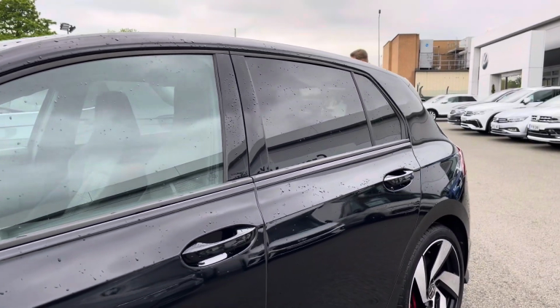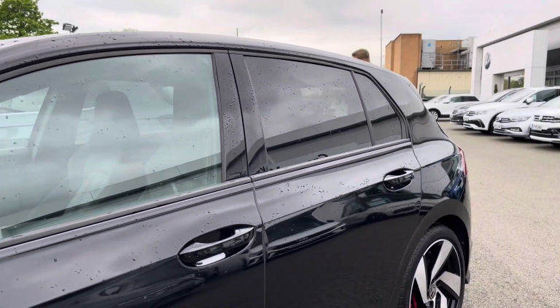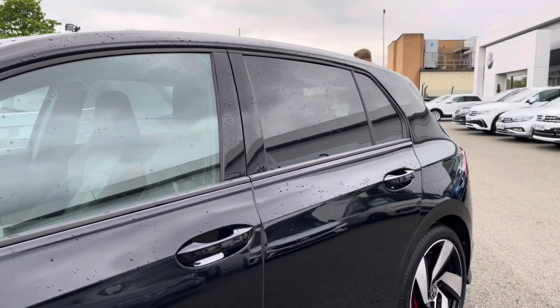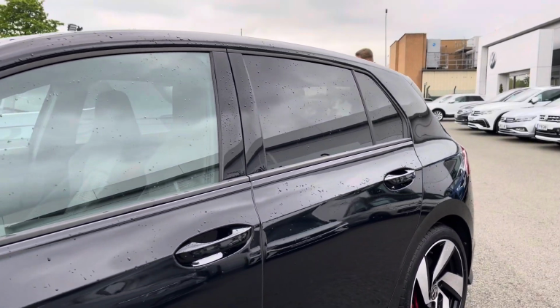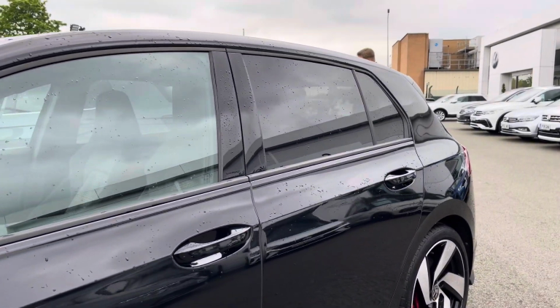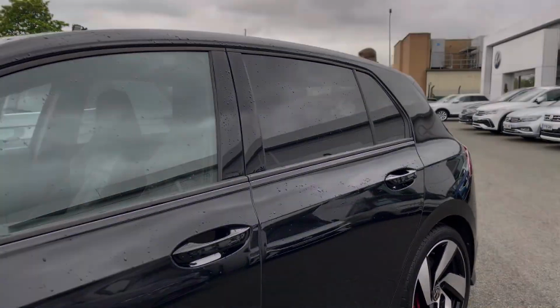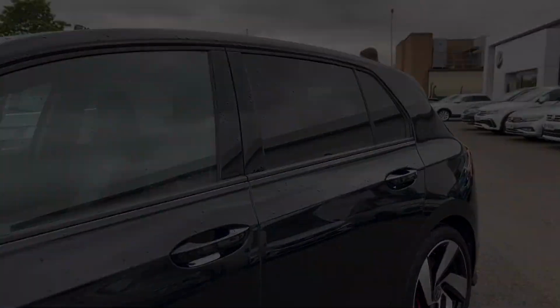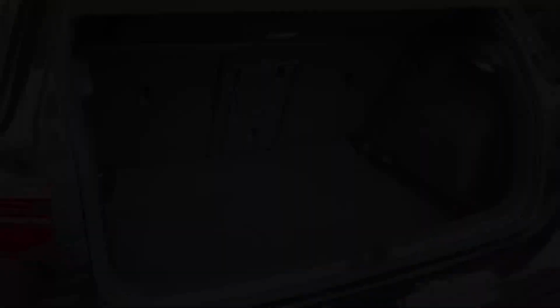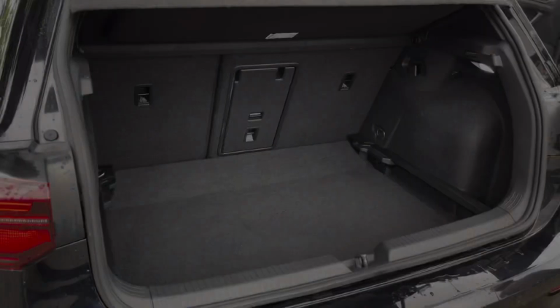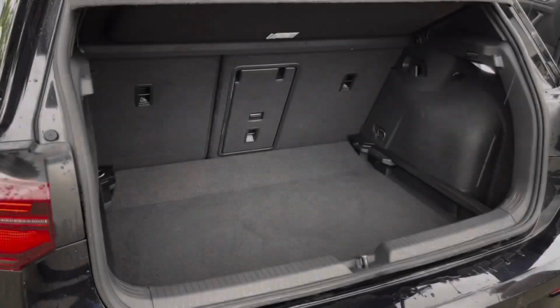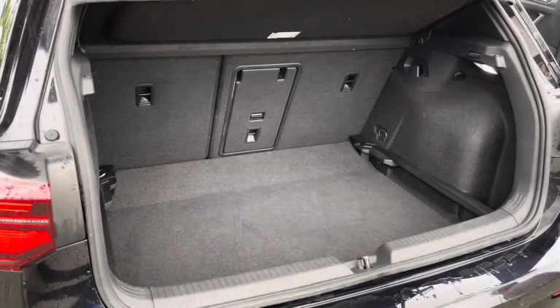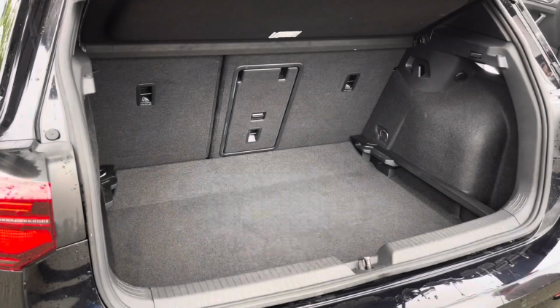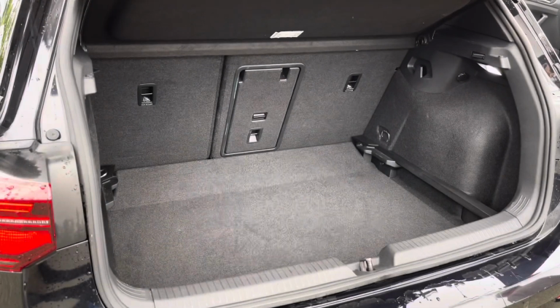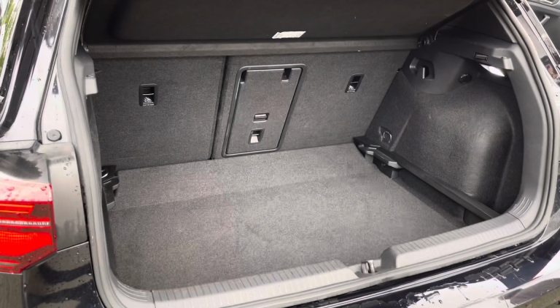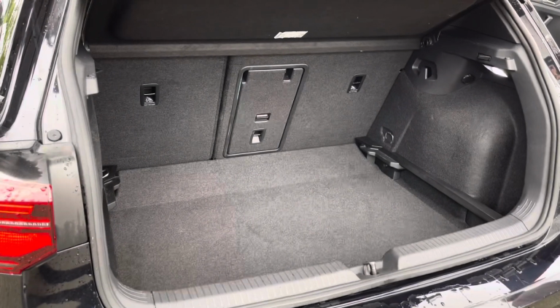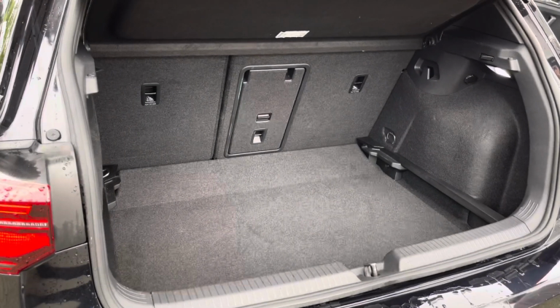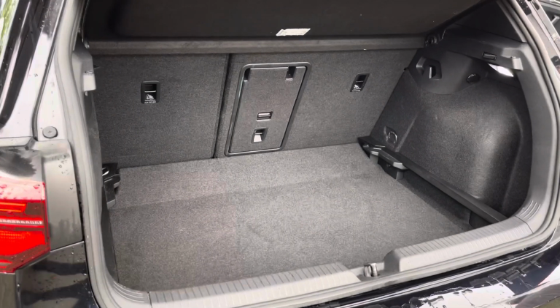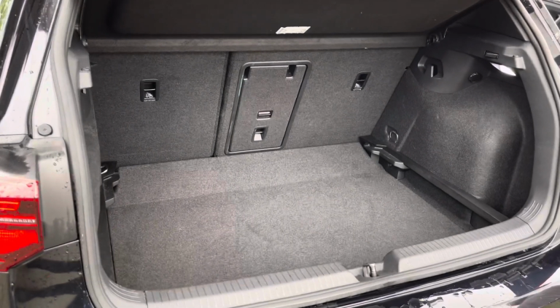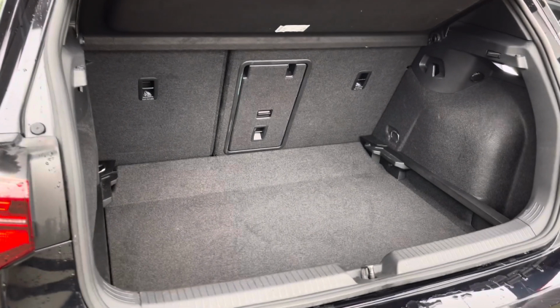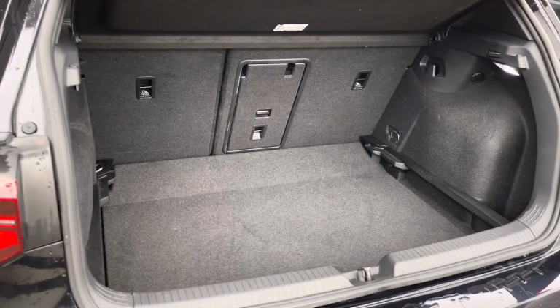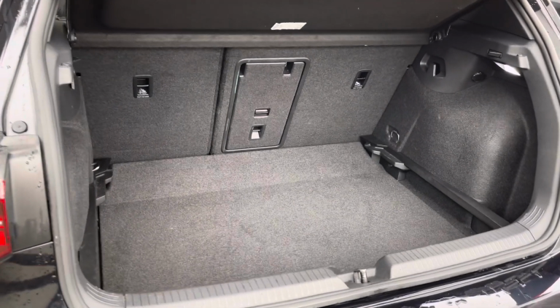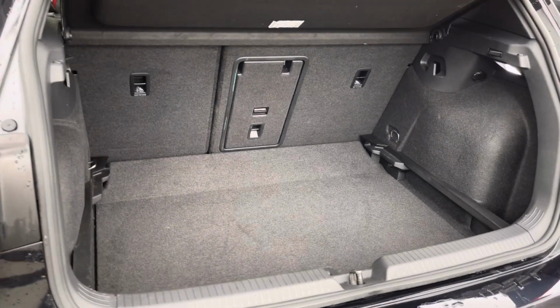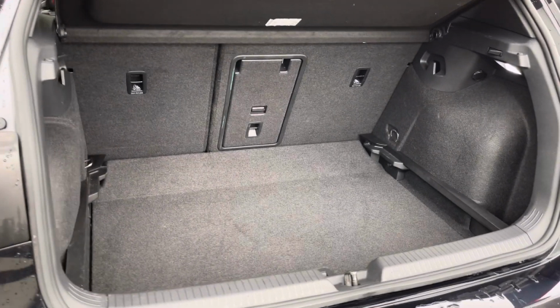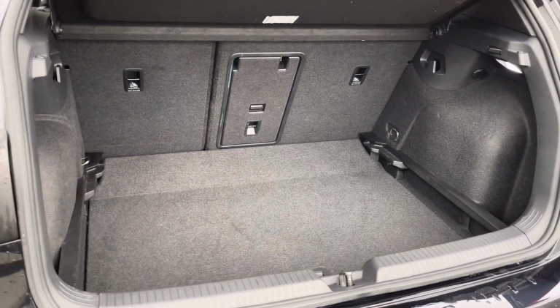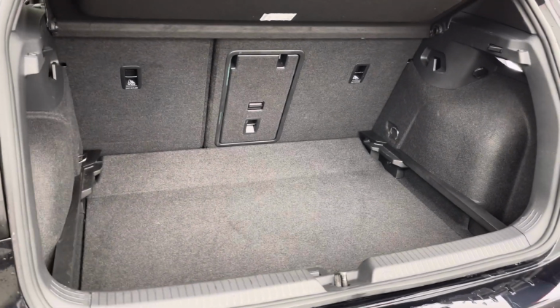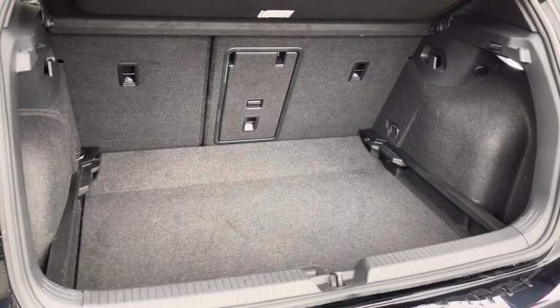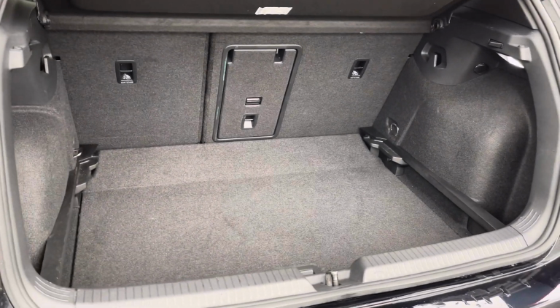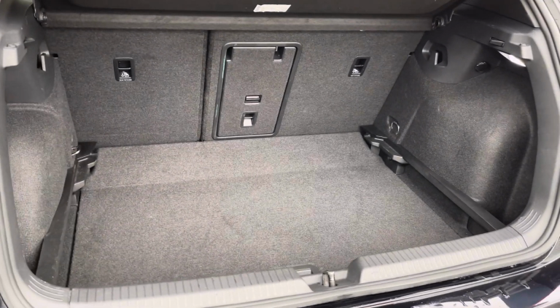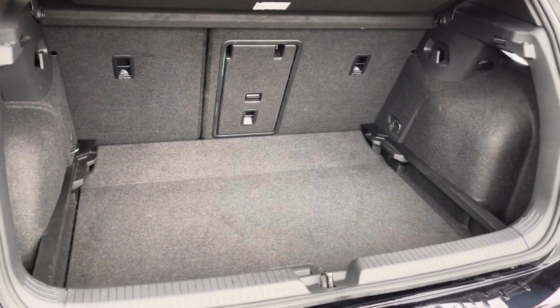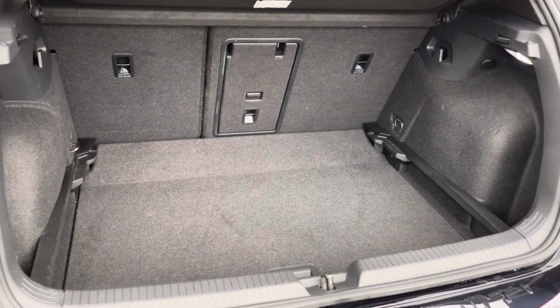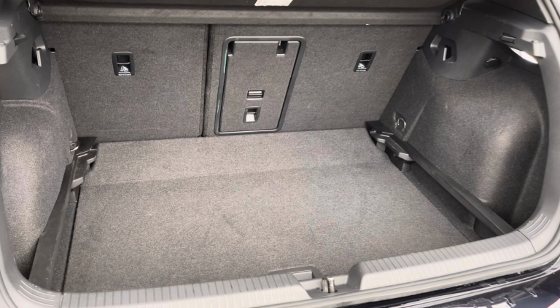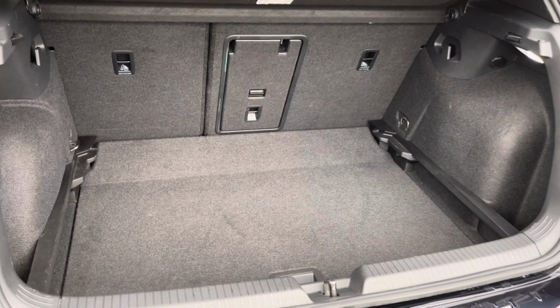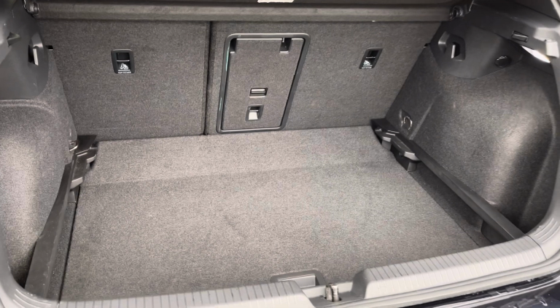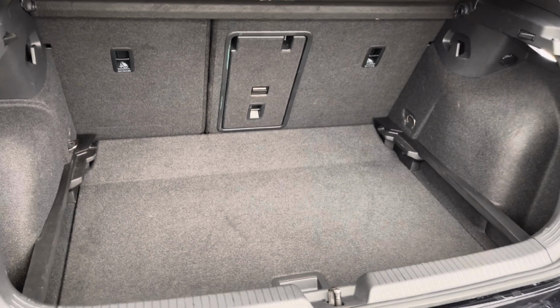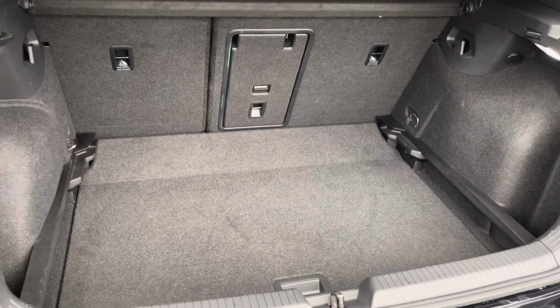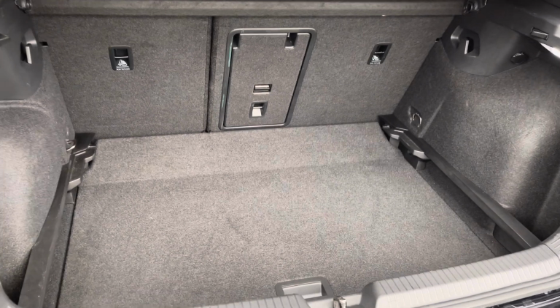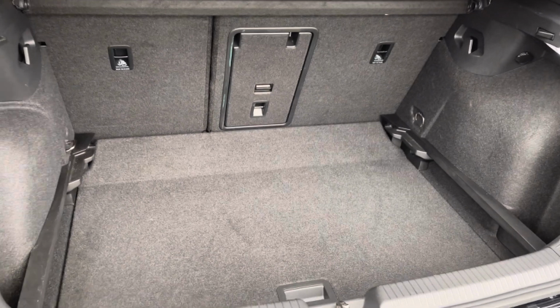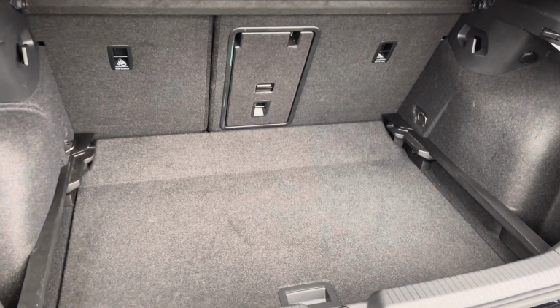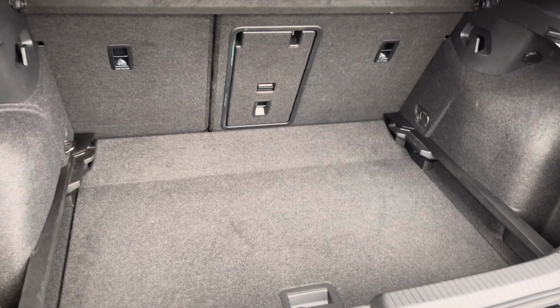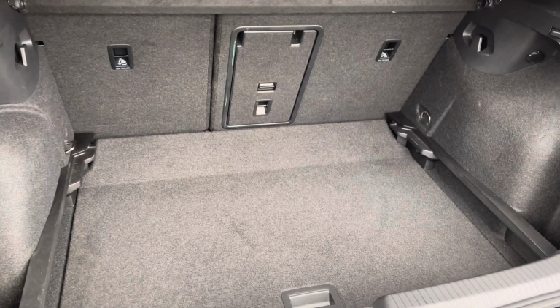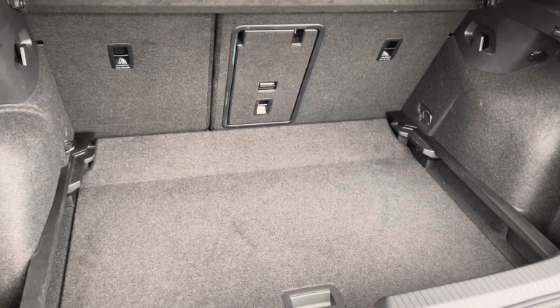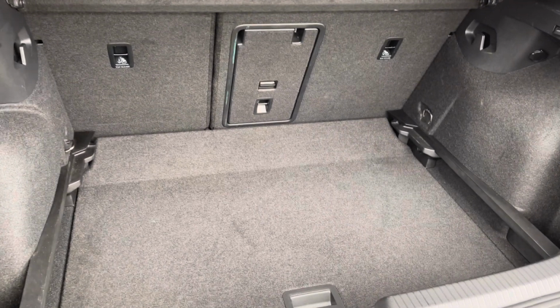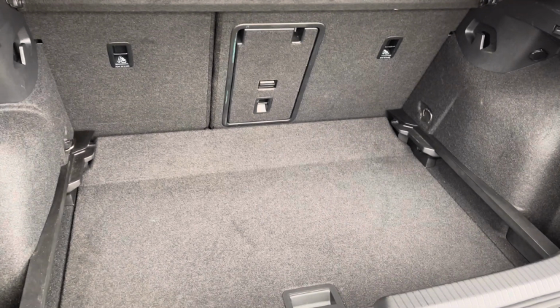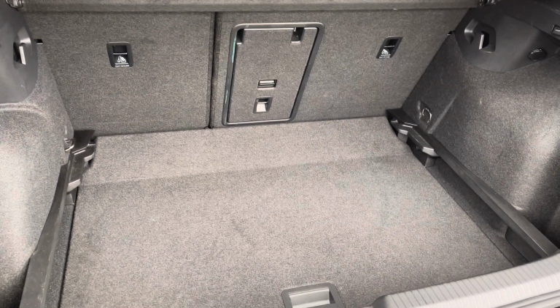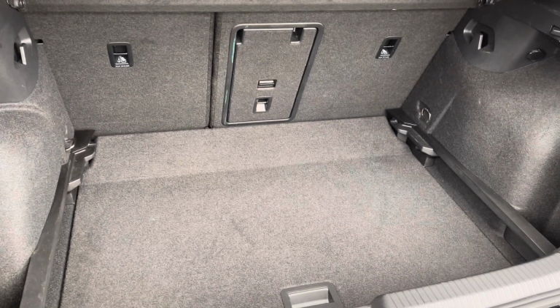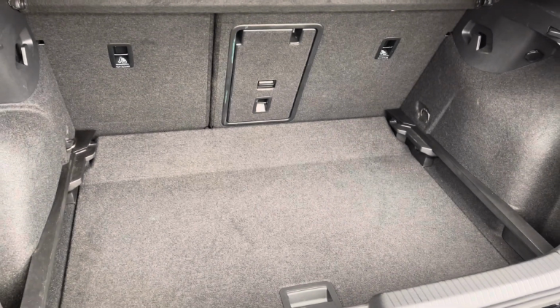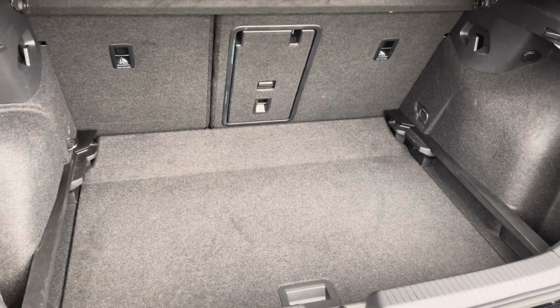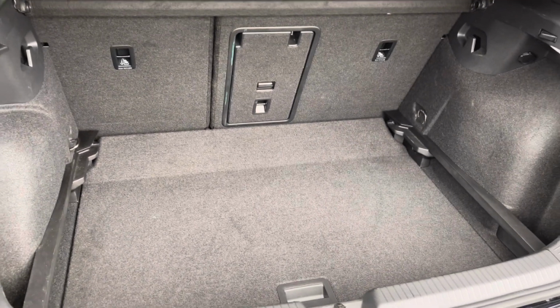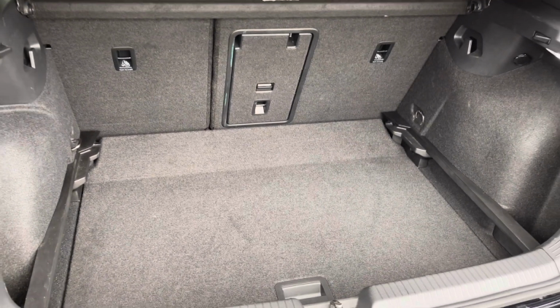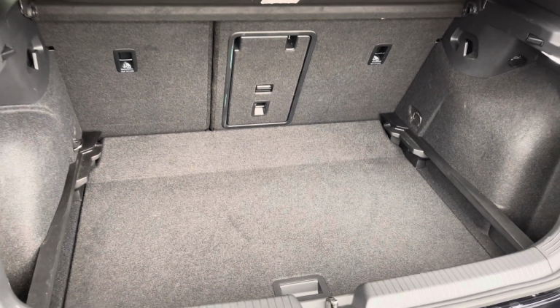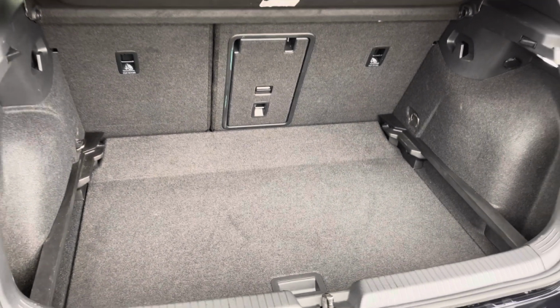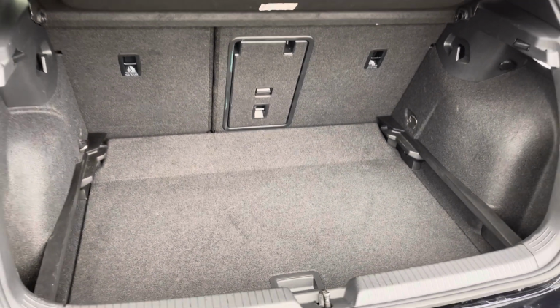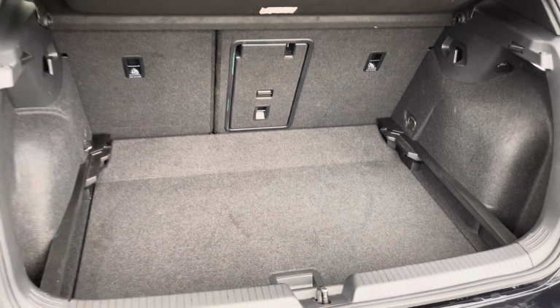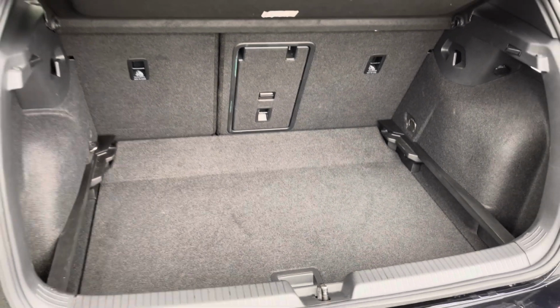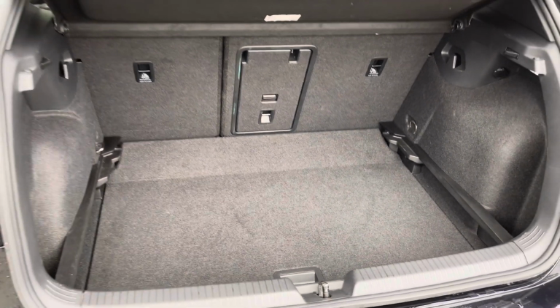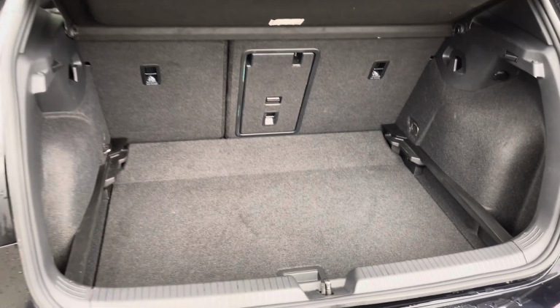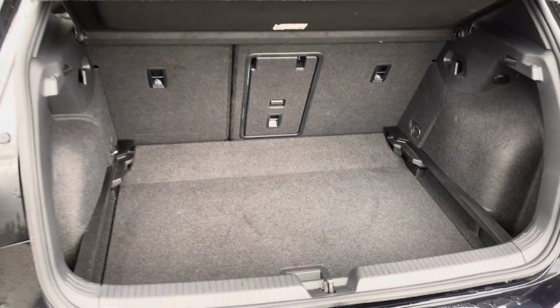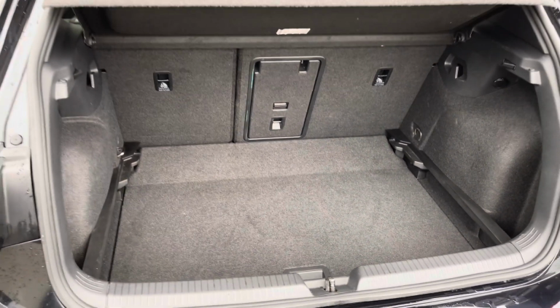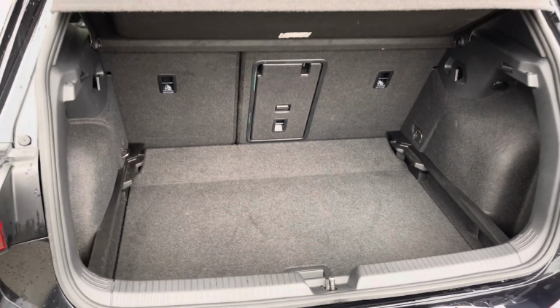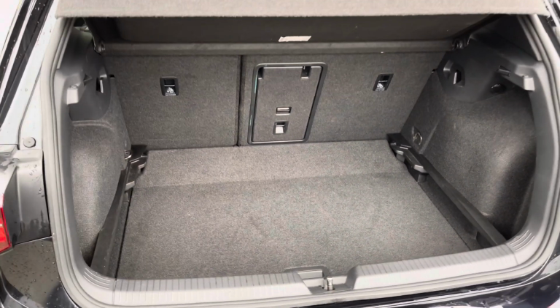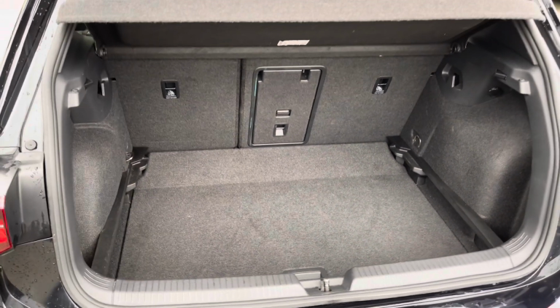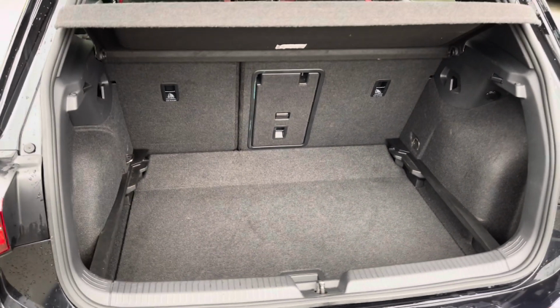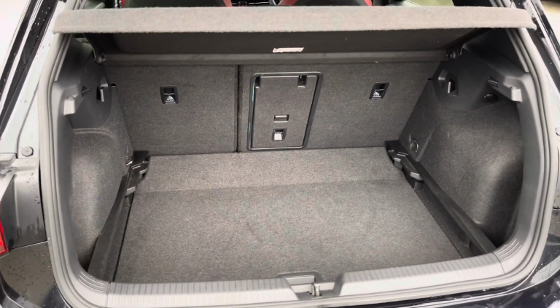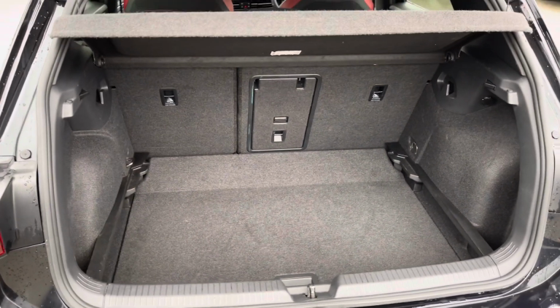There's a generous amount of boot space available with split folding seats and a load-through hatch for any longer items. You've also got the adjustable boot floor, which is currently in its lowest setting.